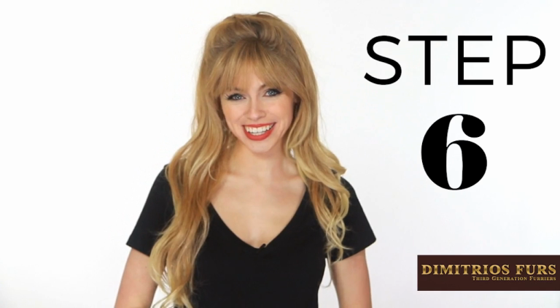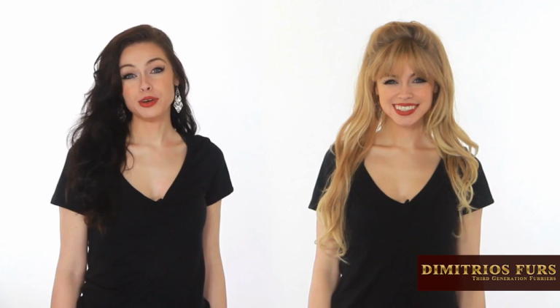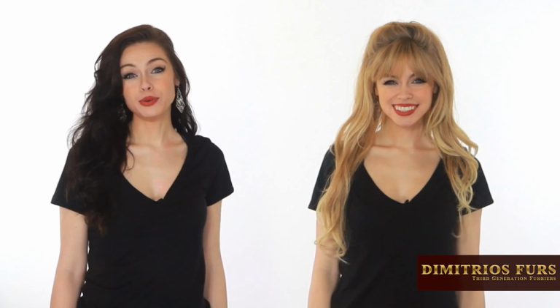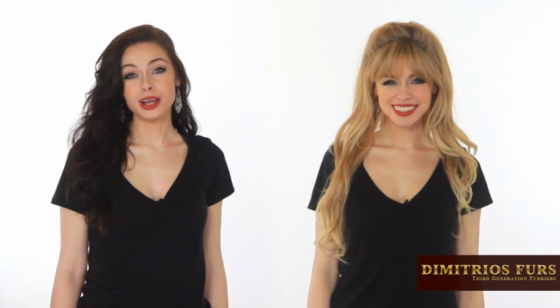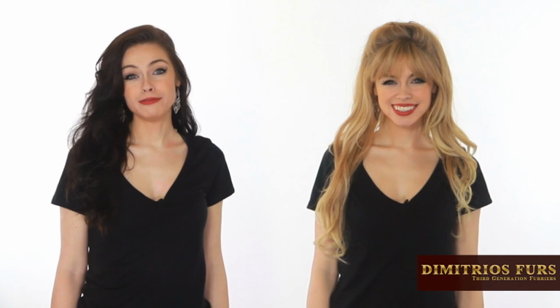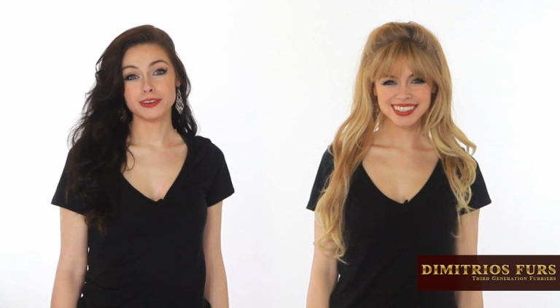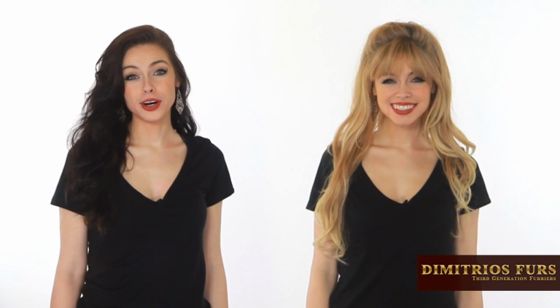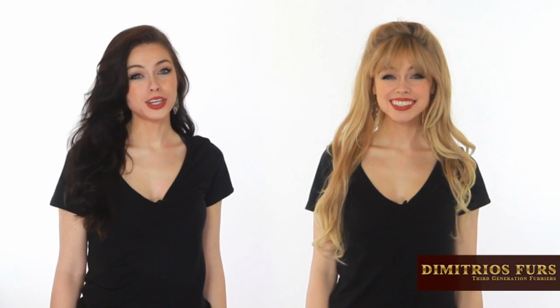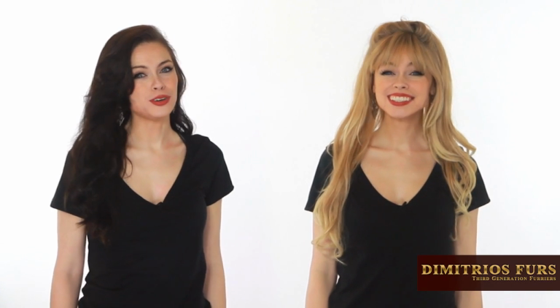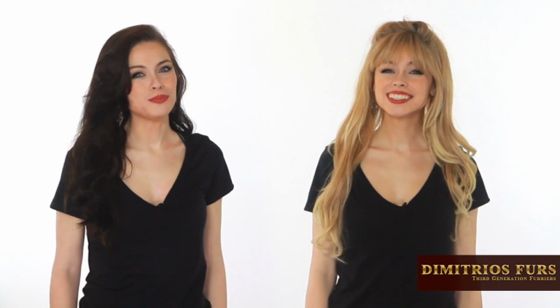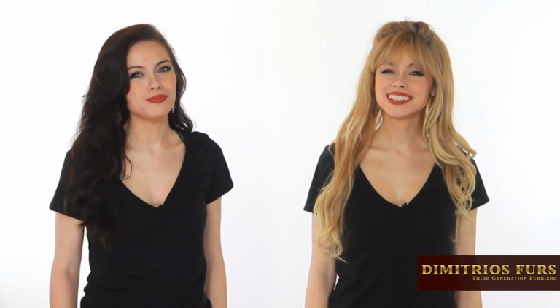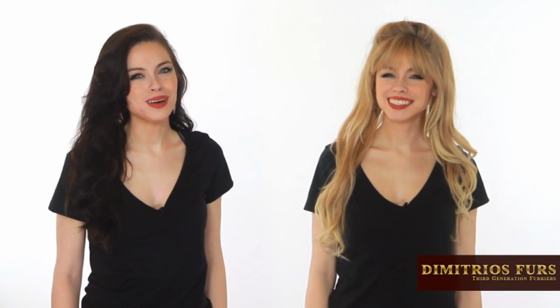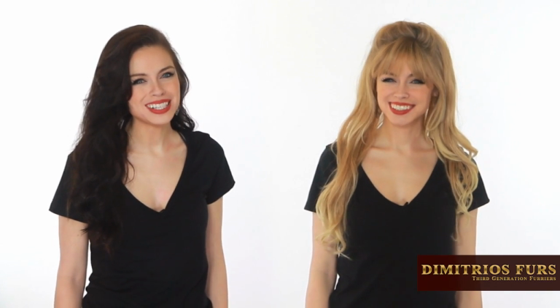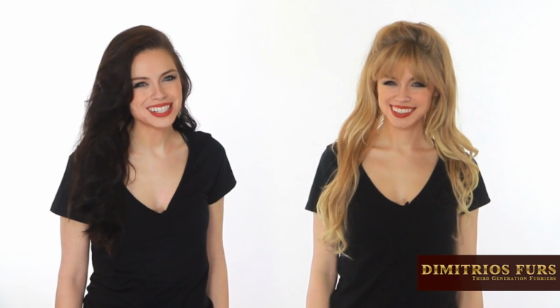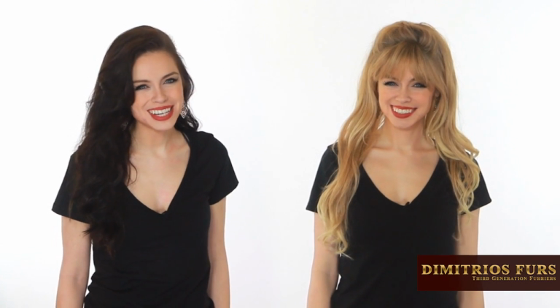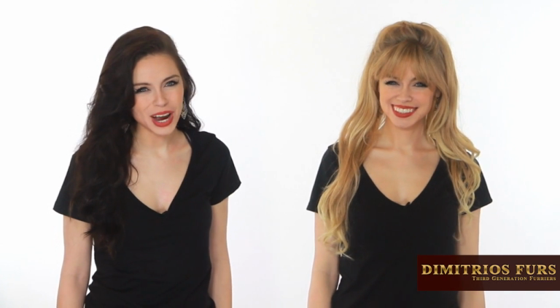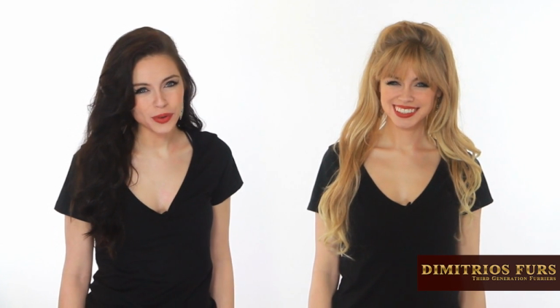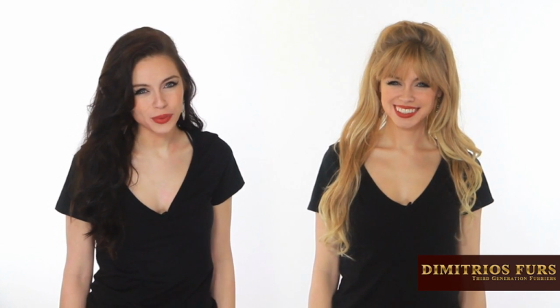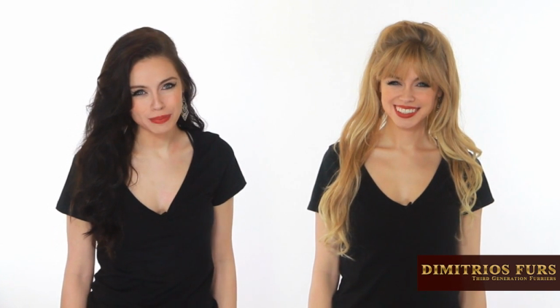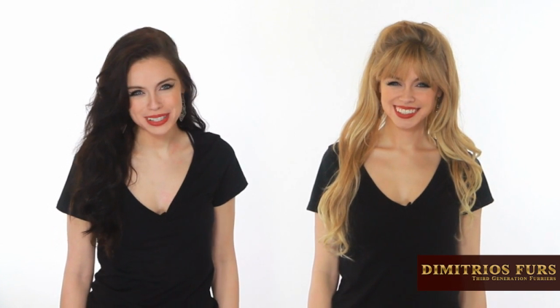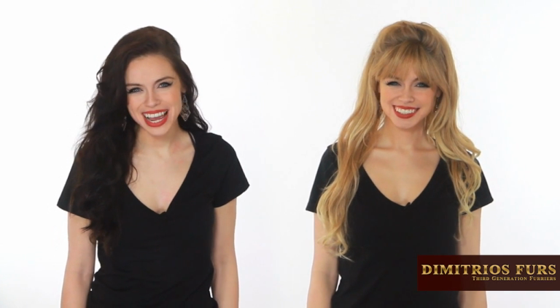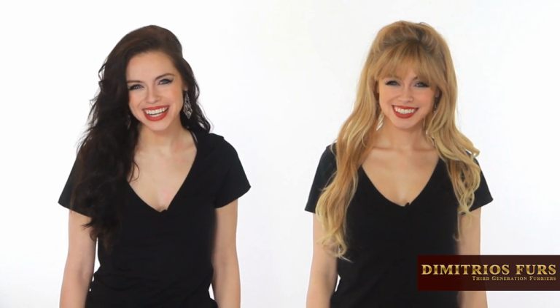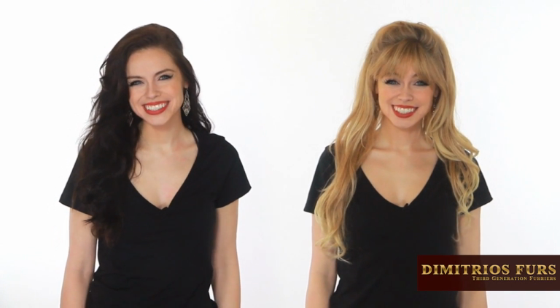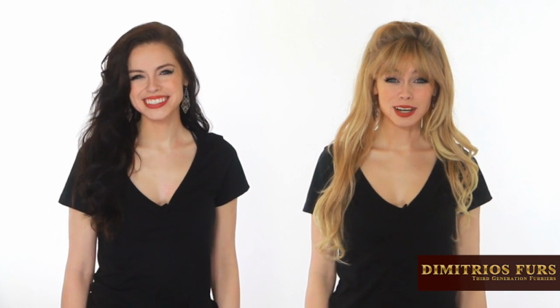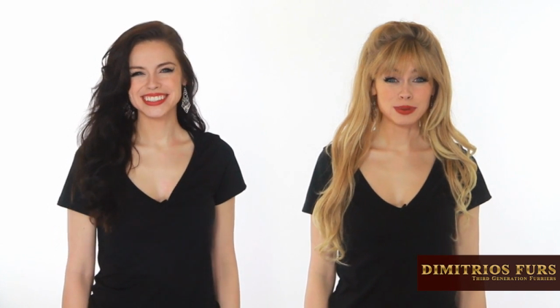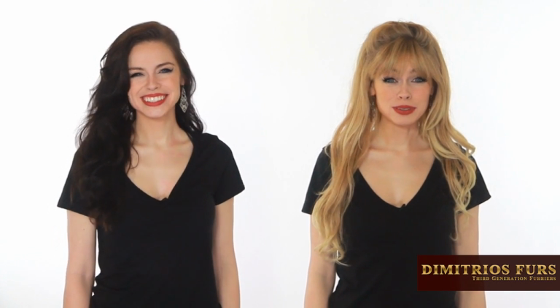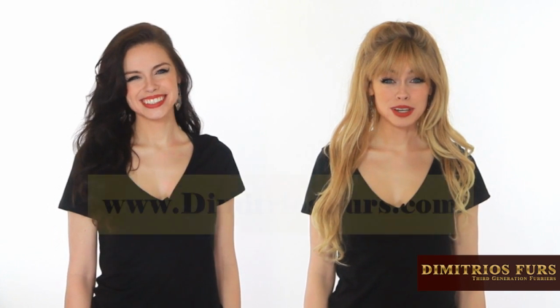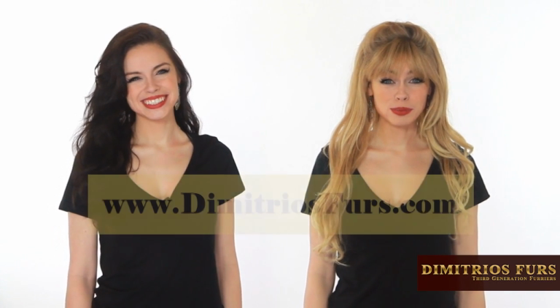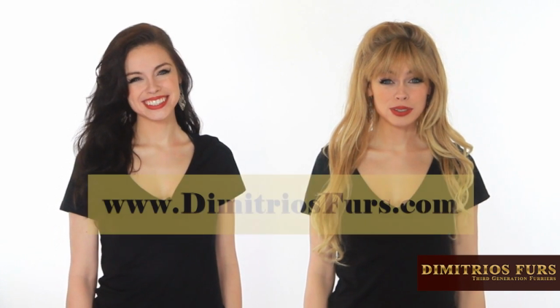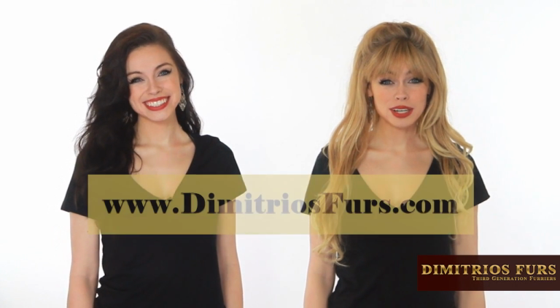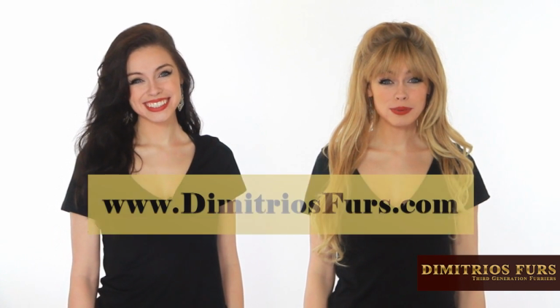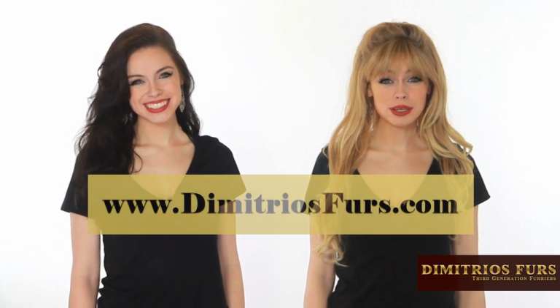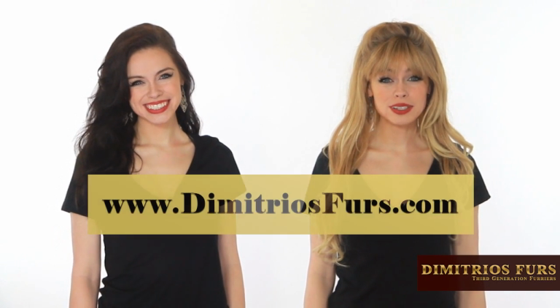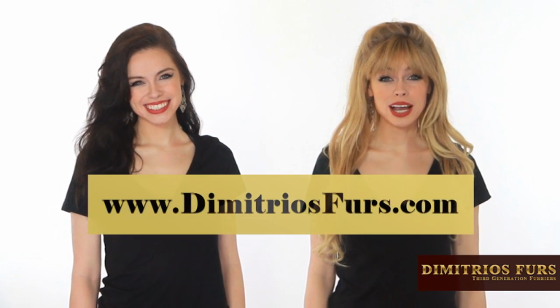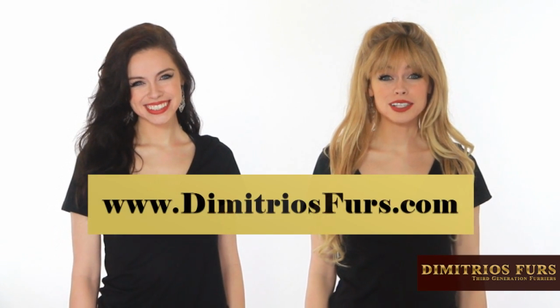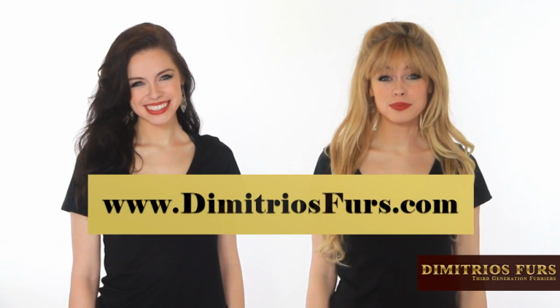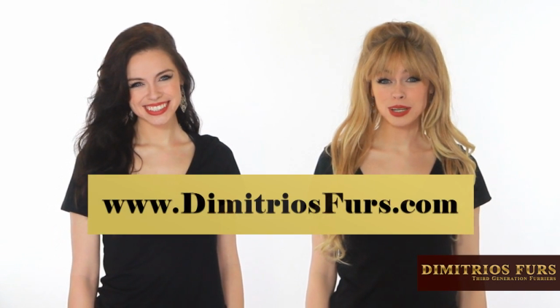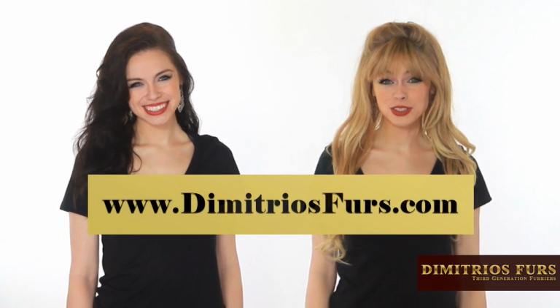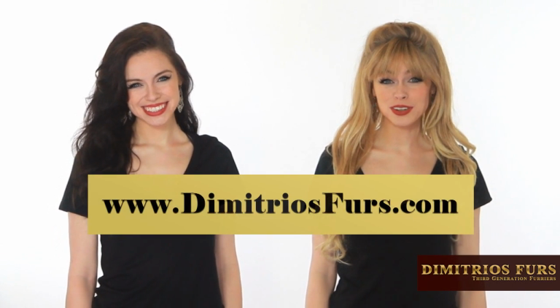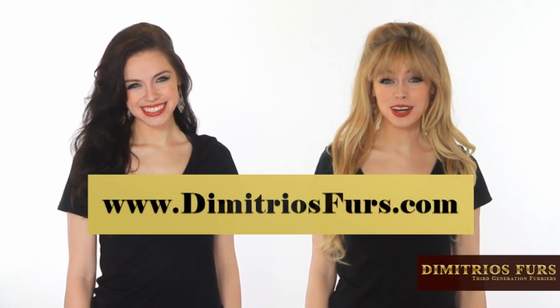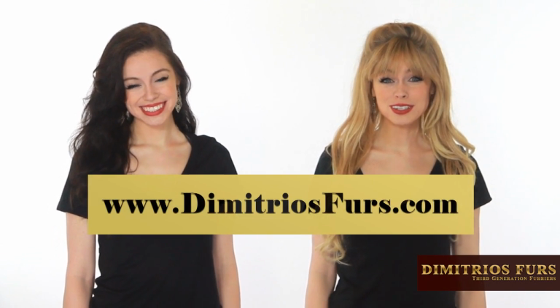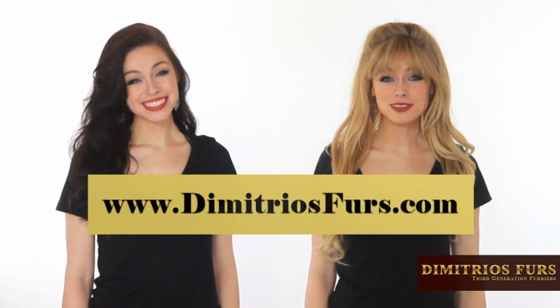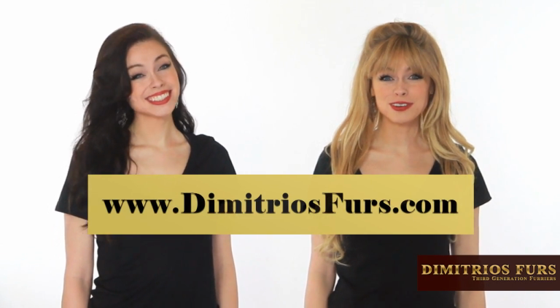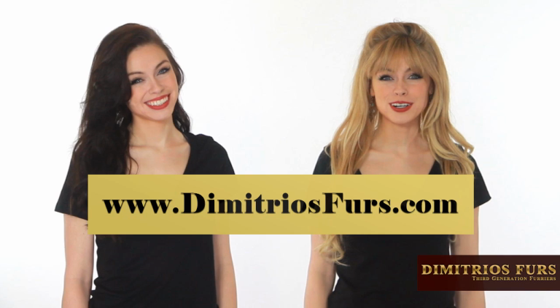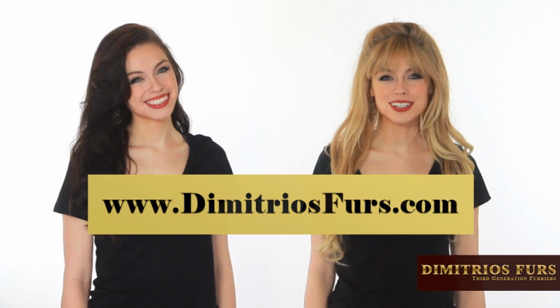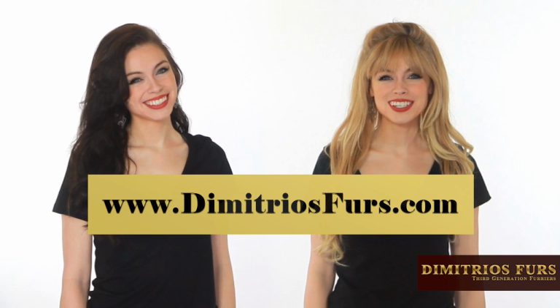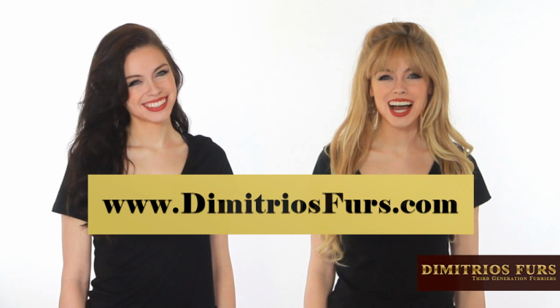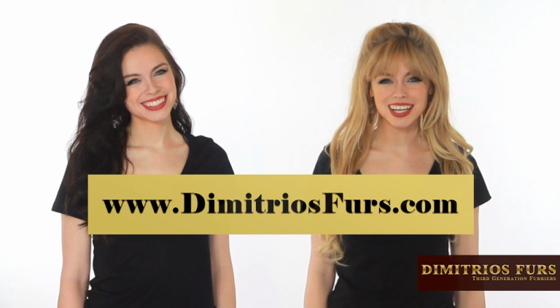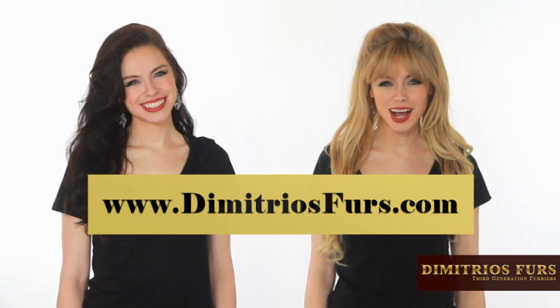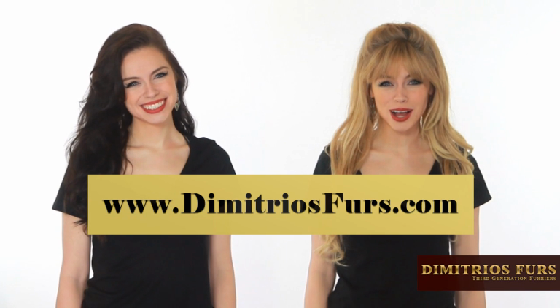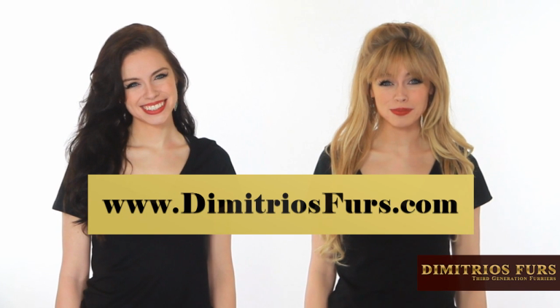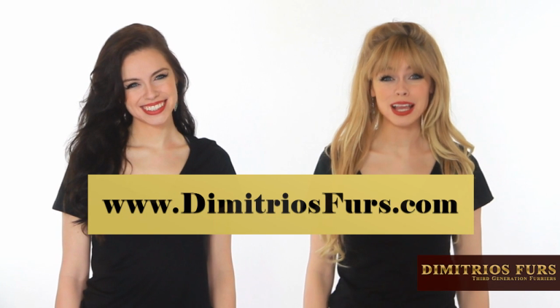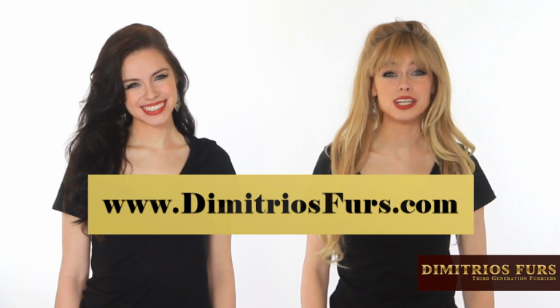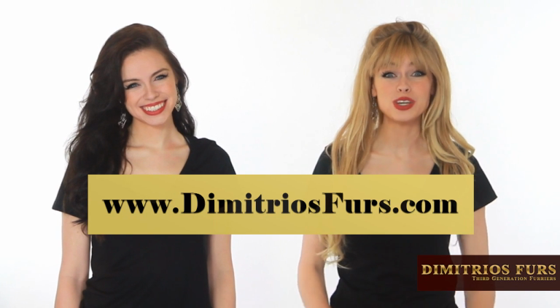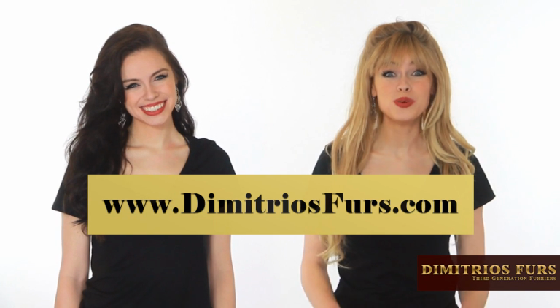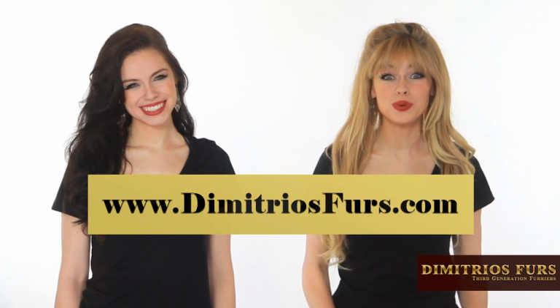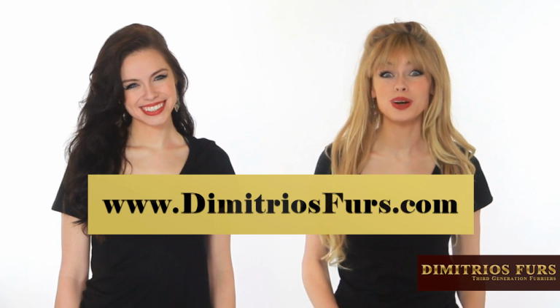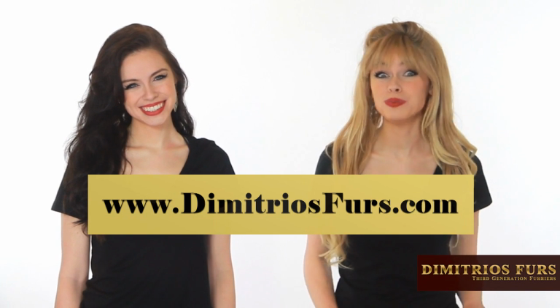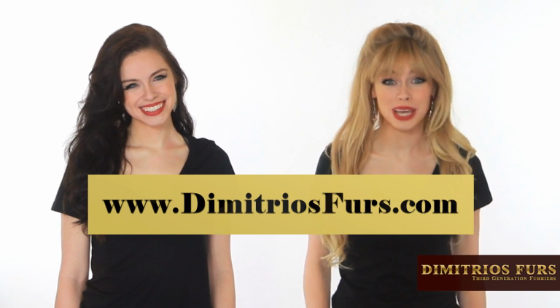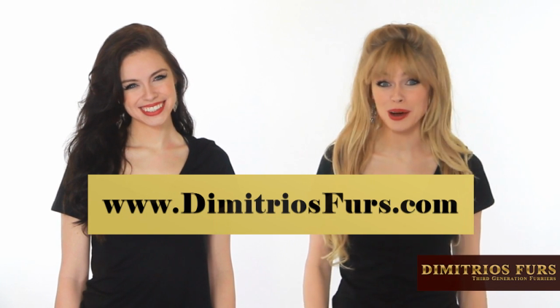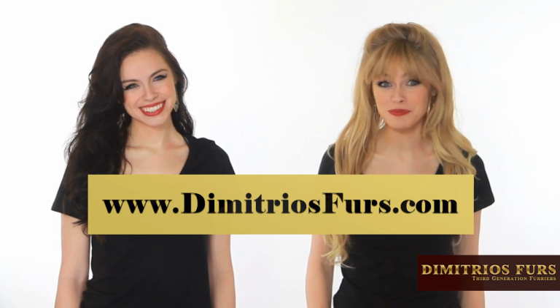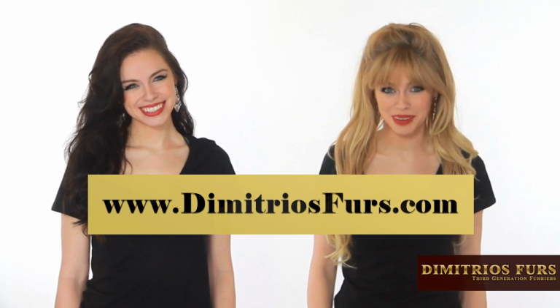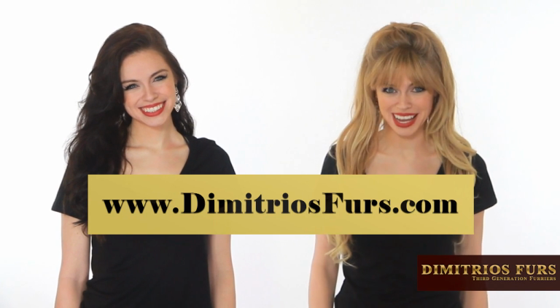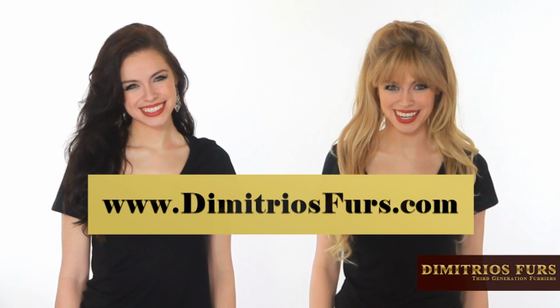If you love fur, you must see our website at www.Demetriosfurs.com and you will be amazed.